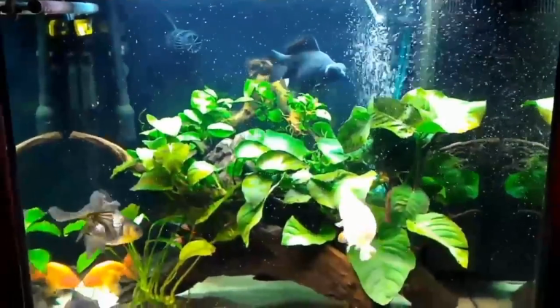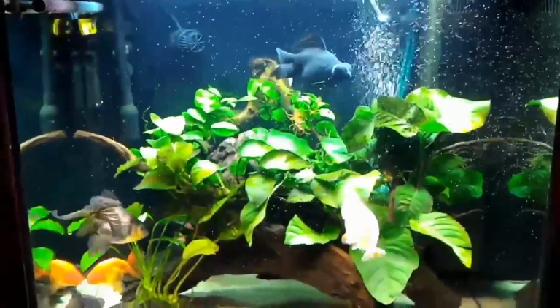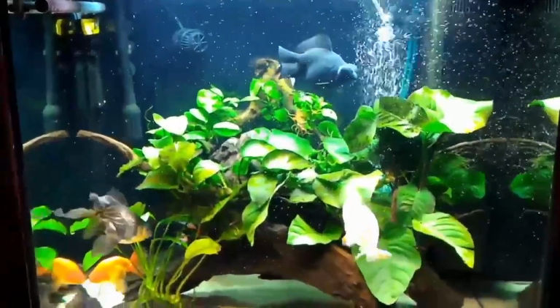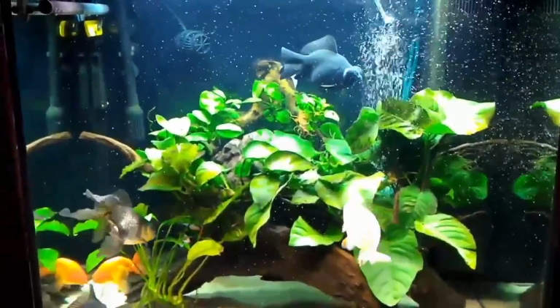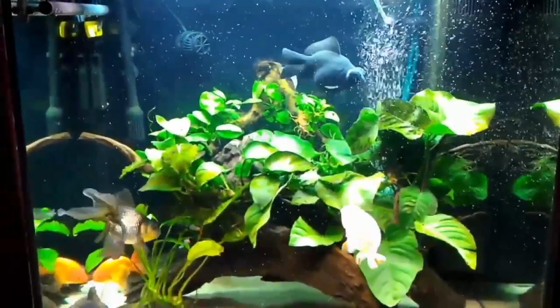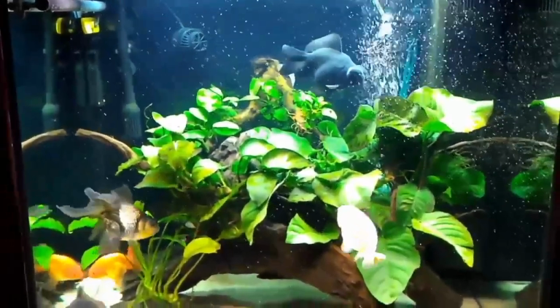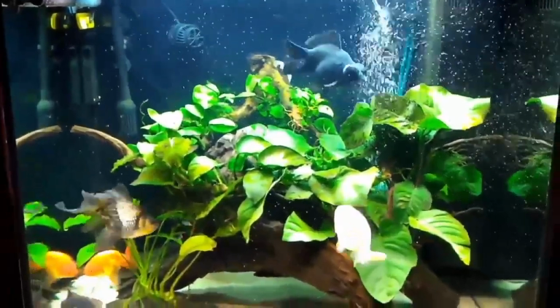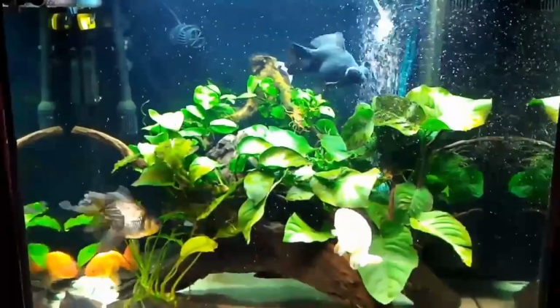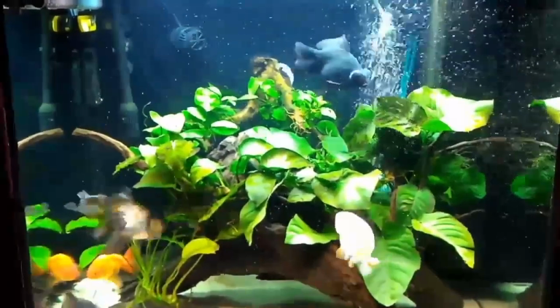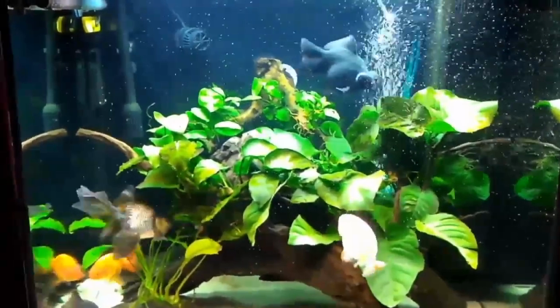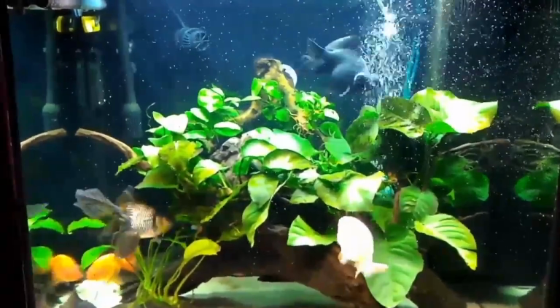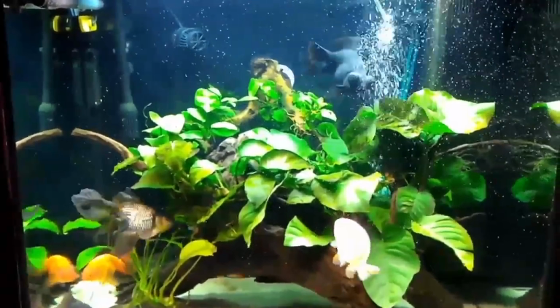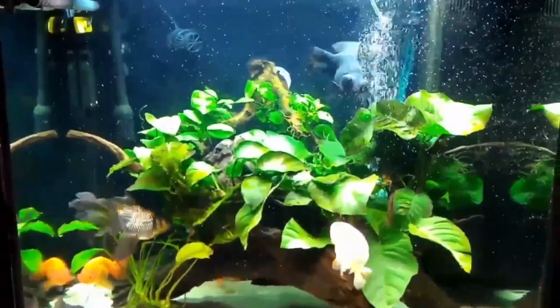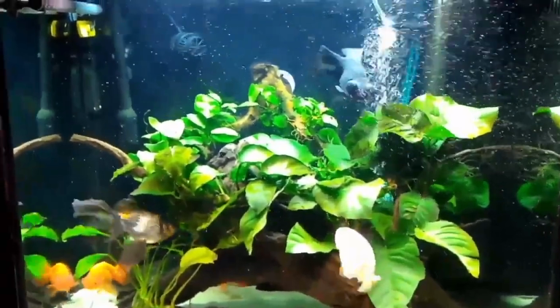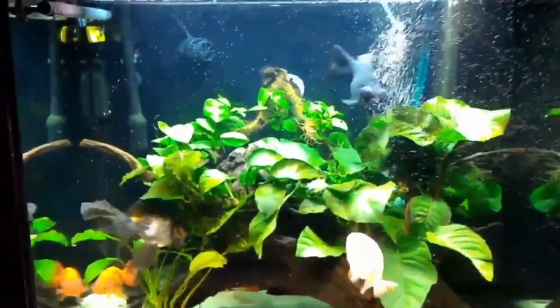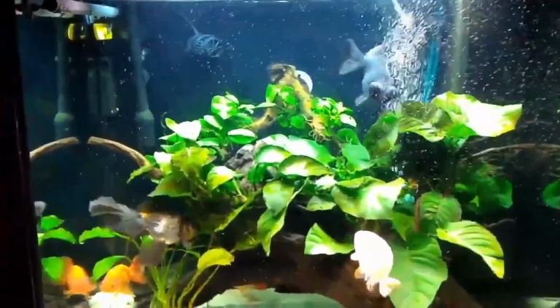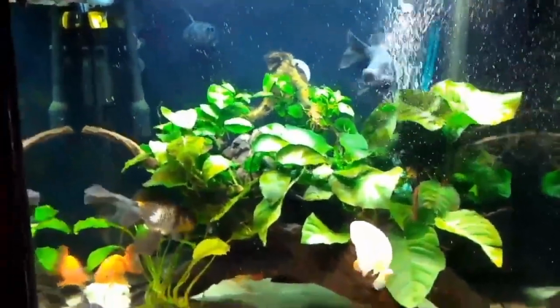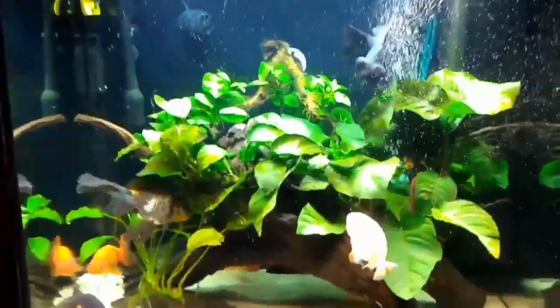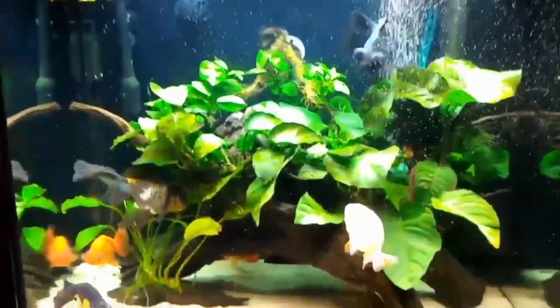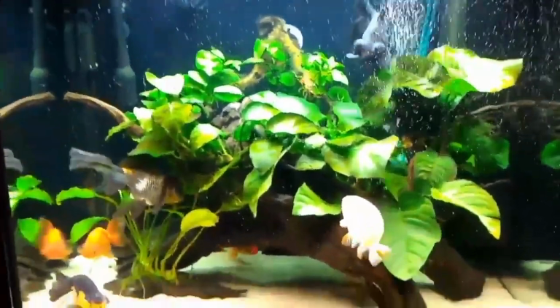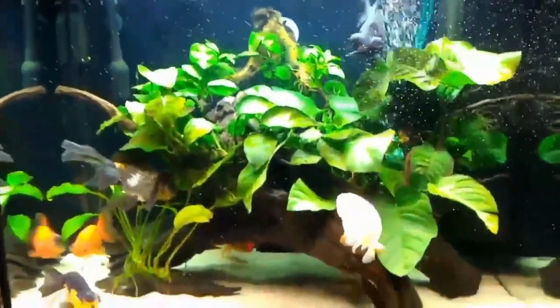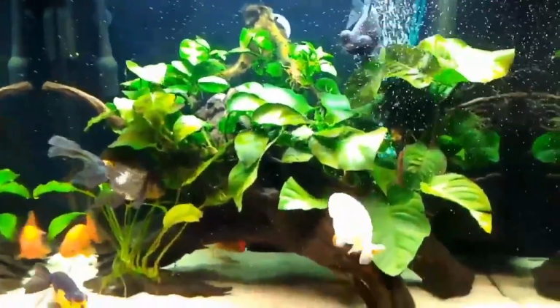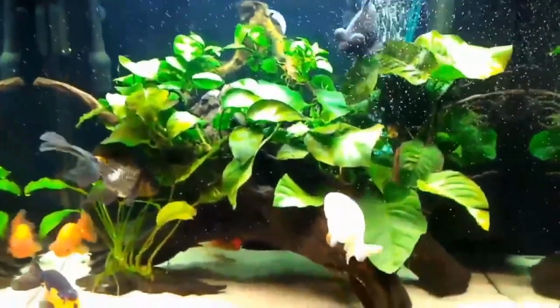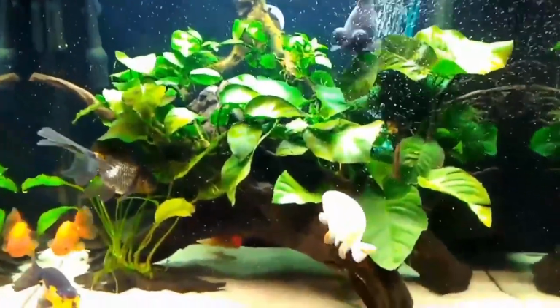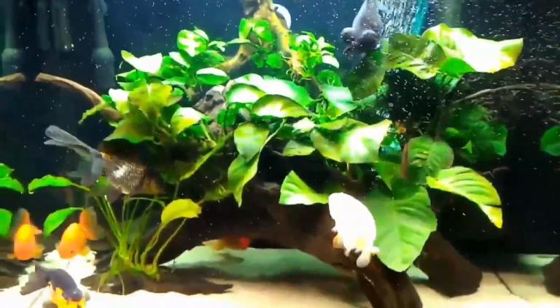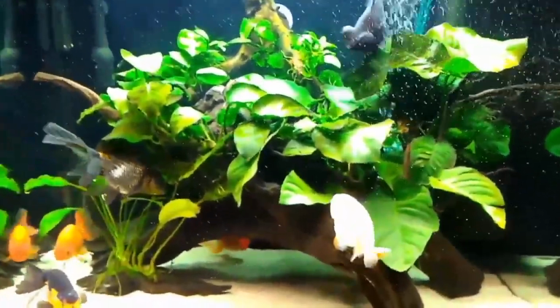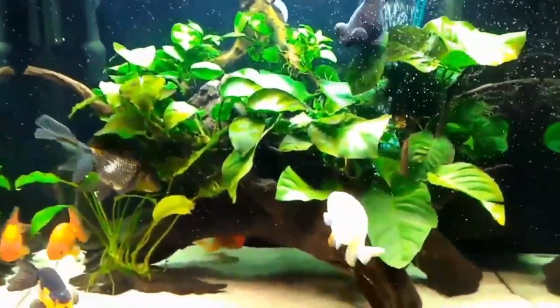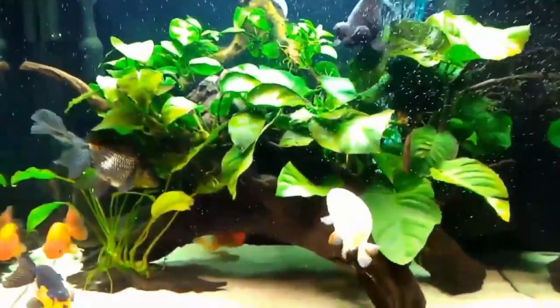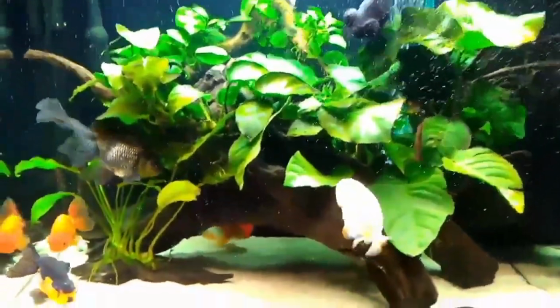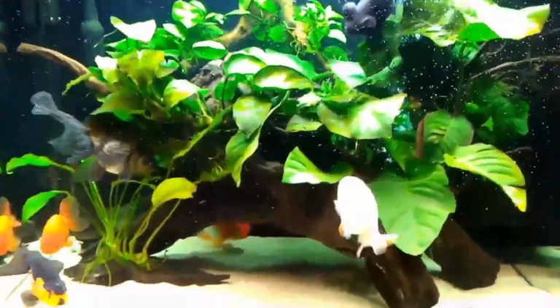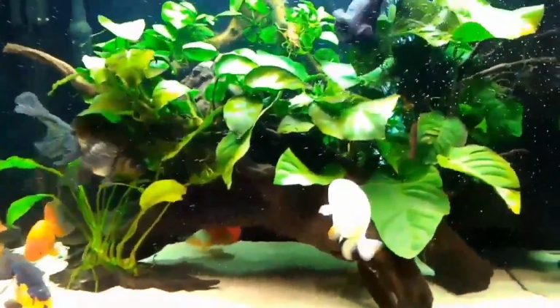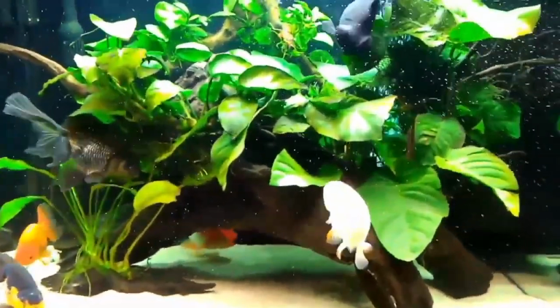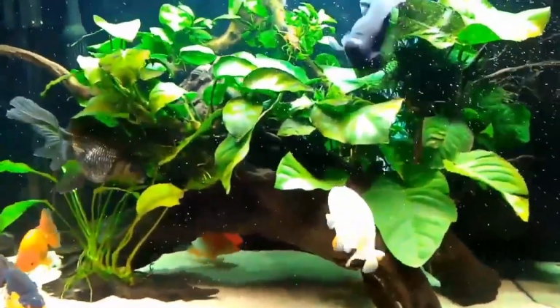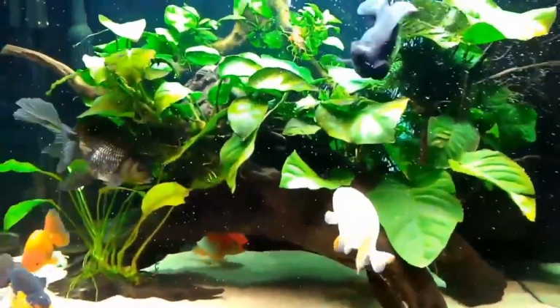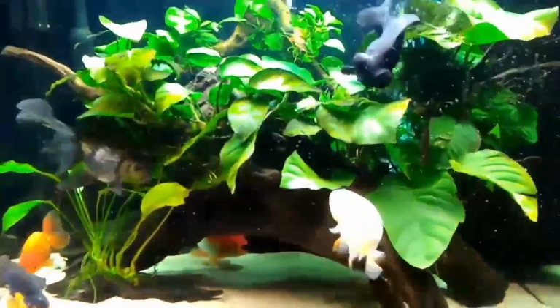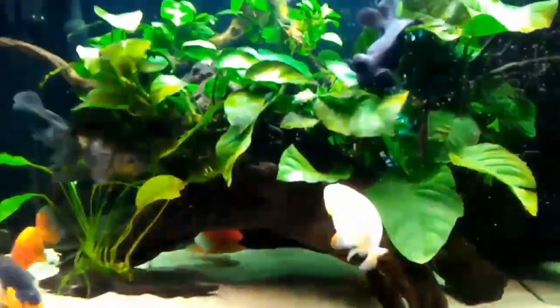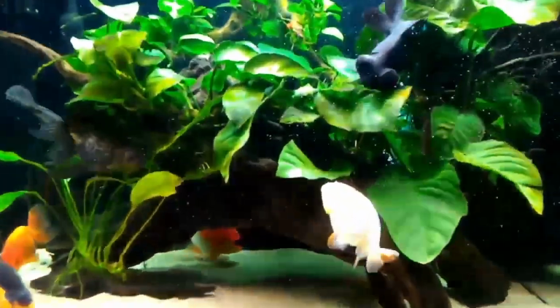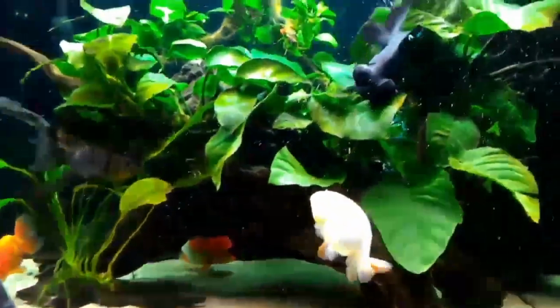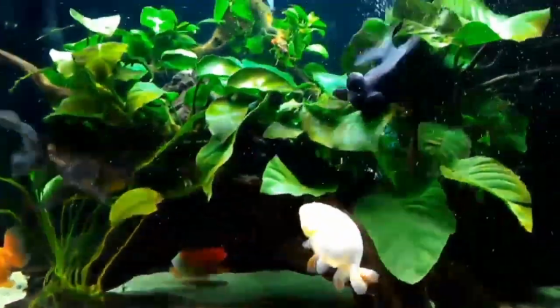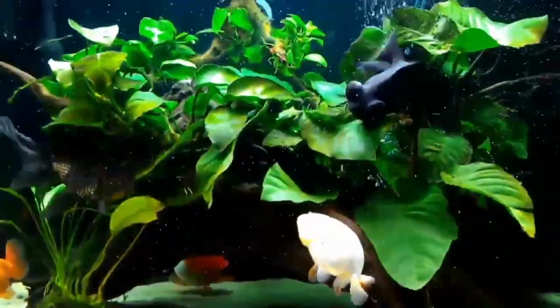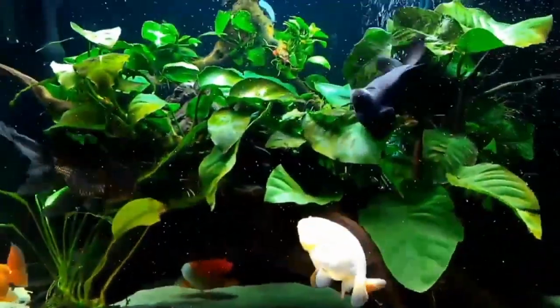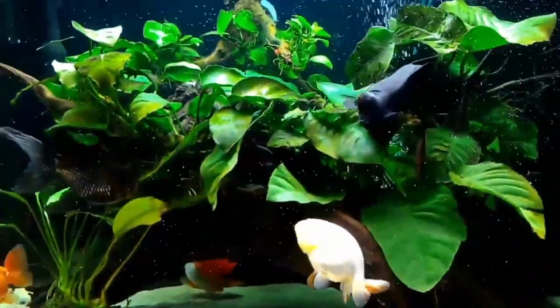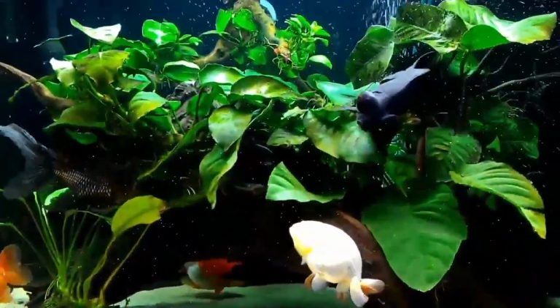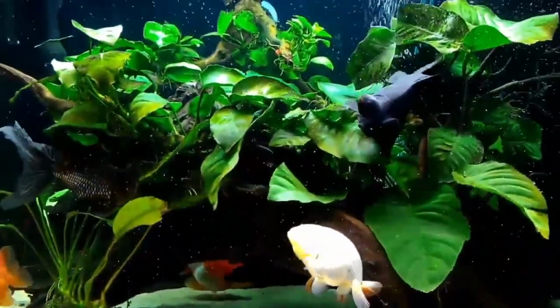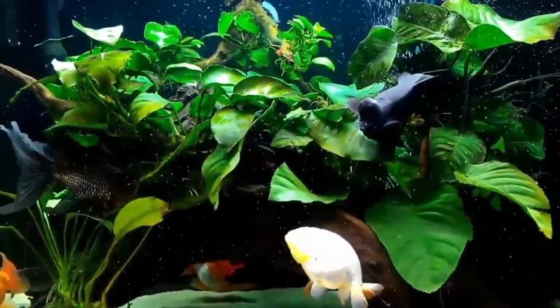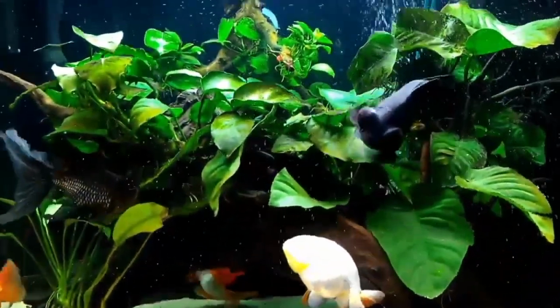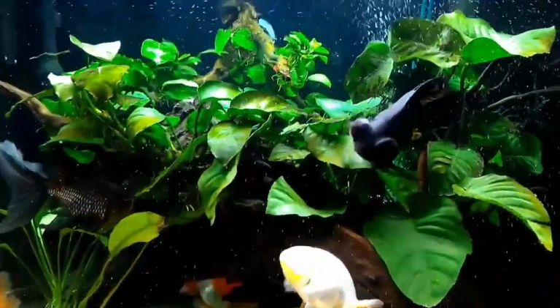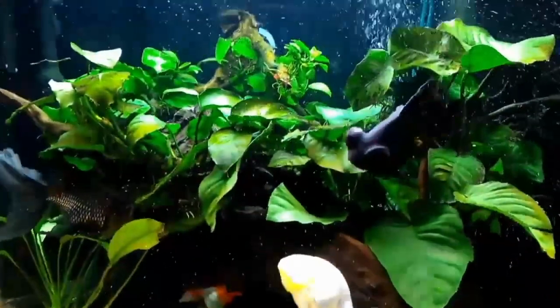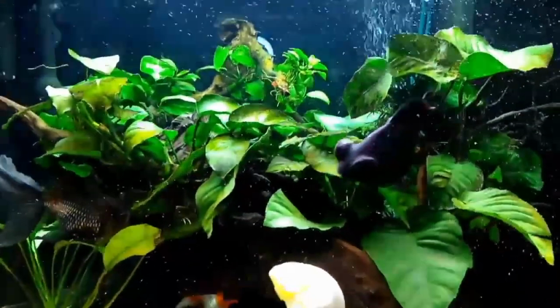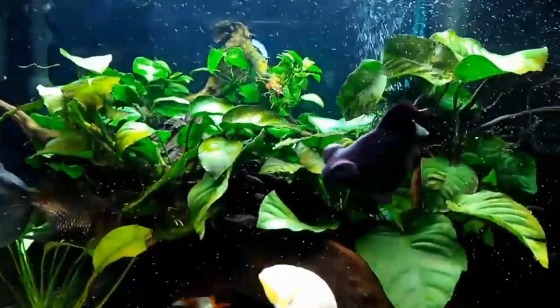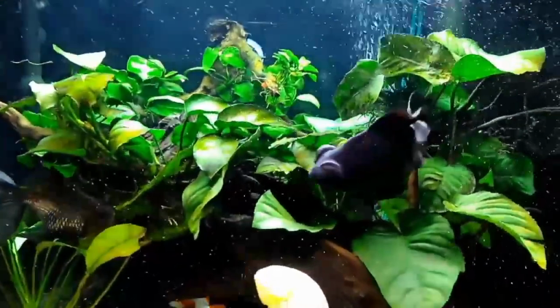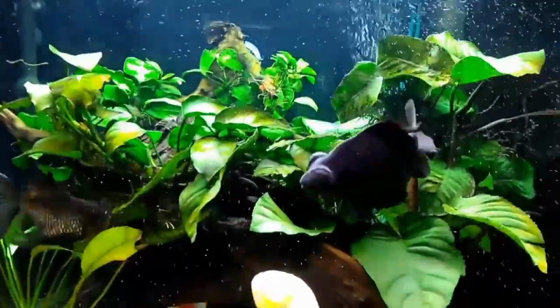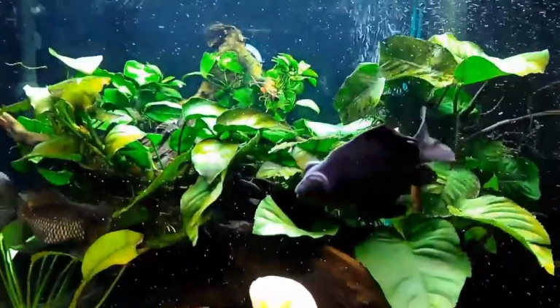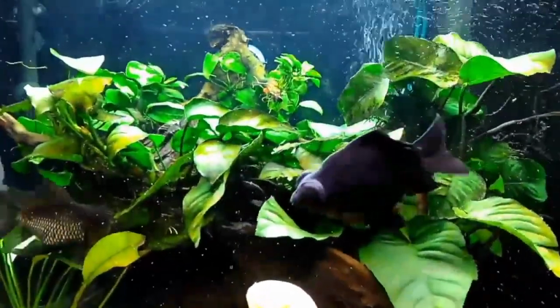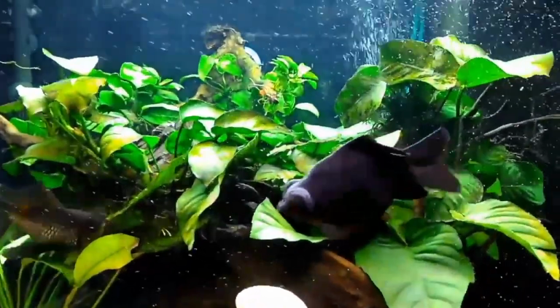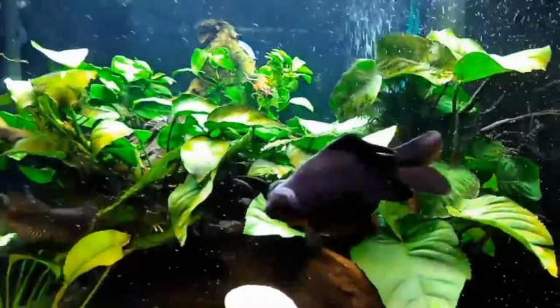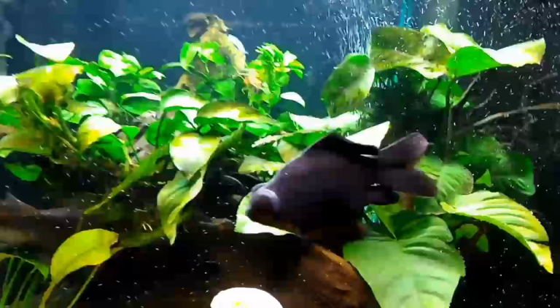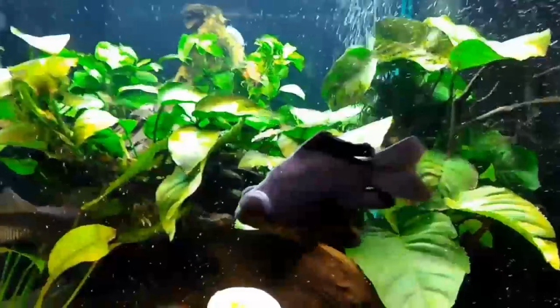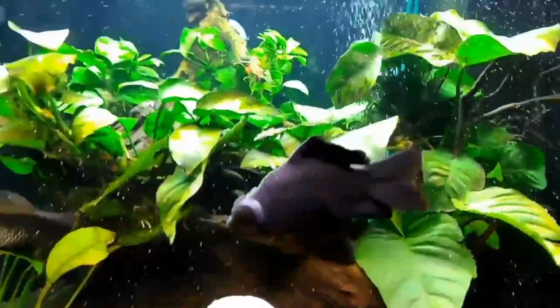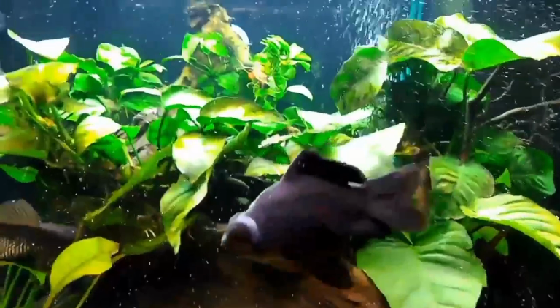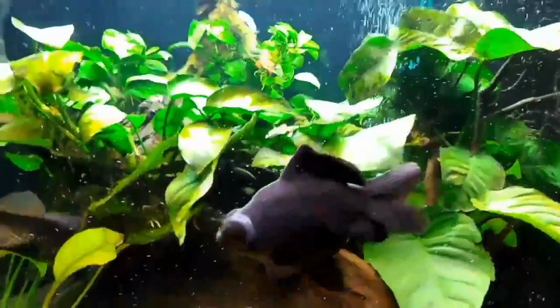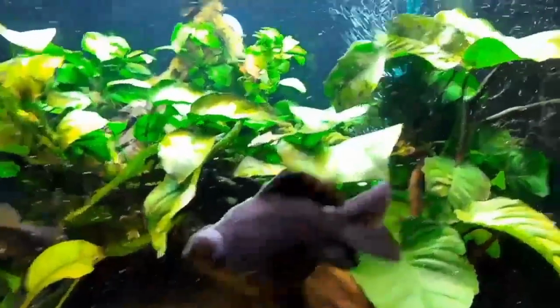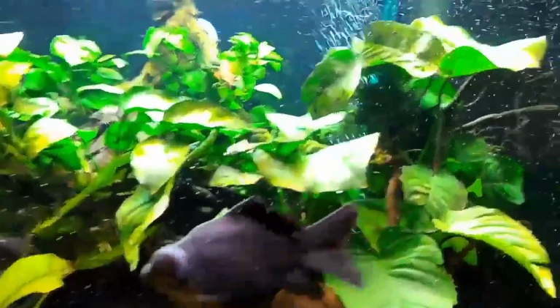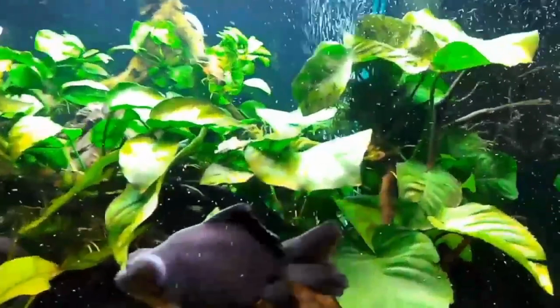Fifth is color change. Some females can become brighter or change color slightly when they are ready to spawn.